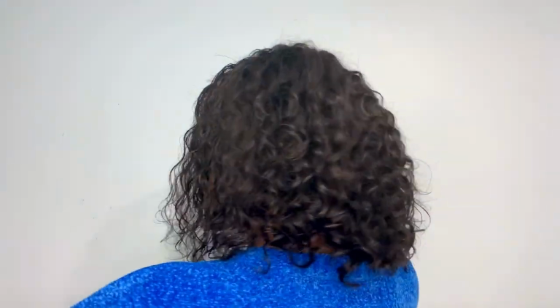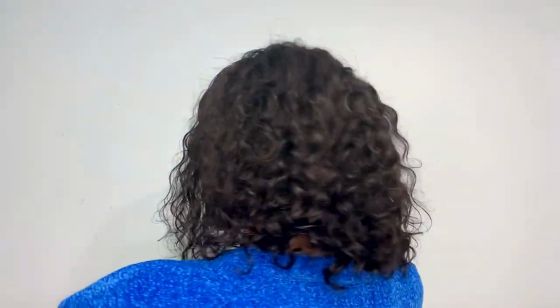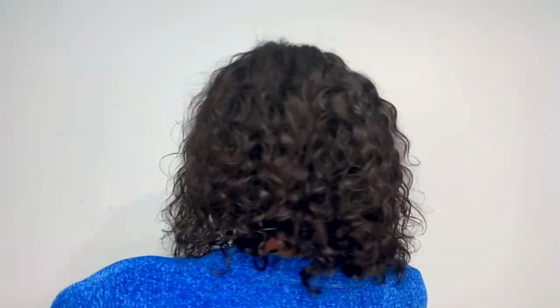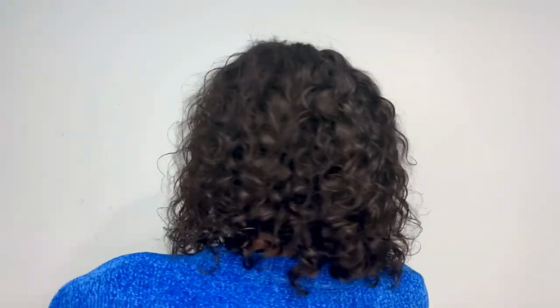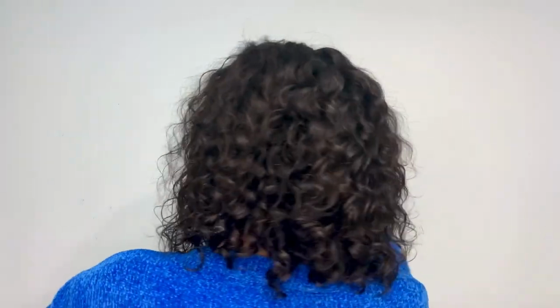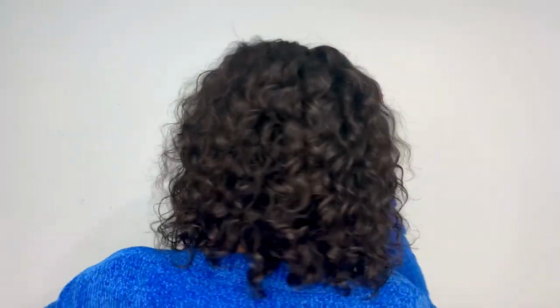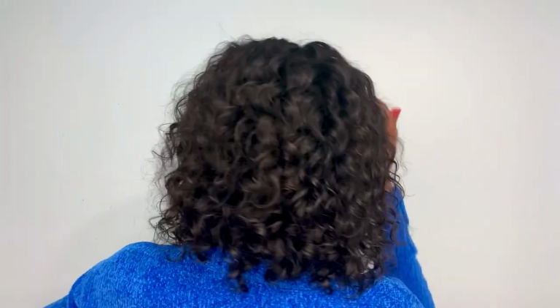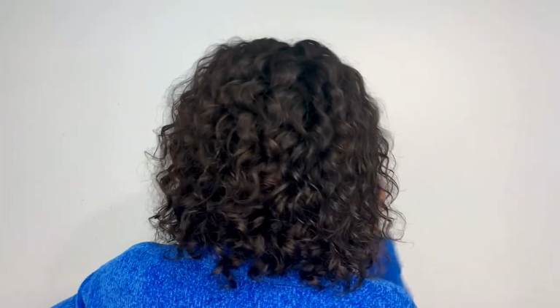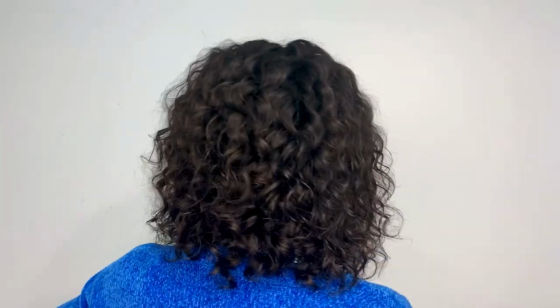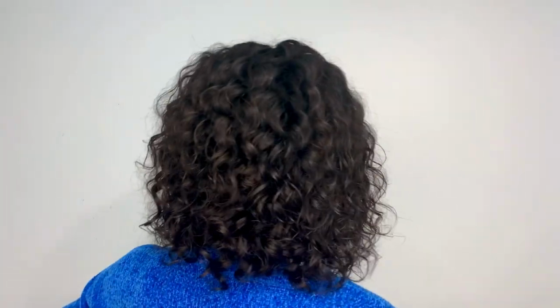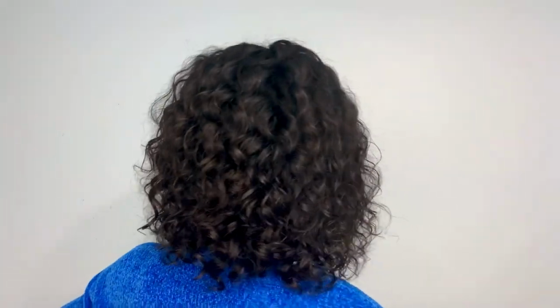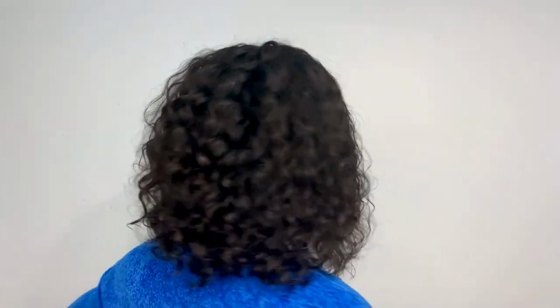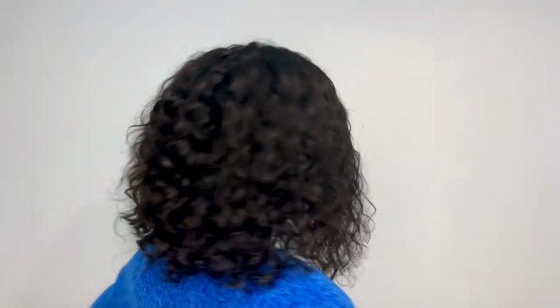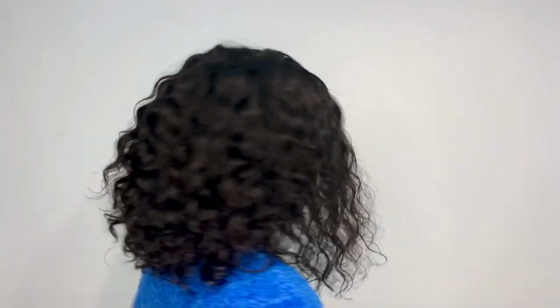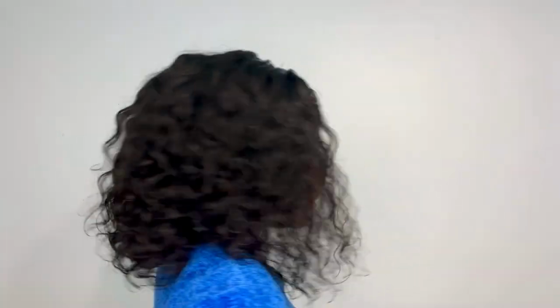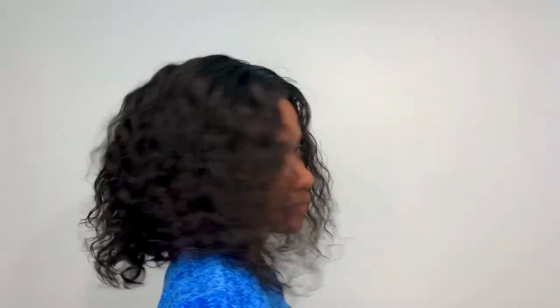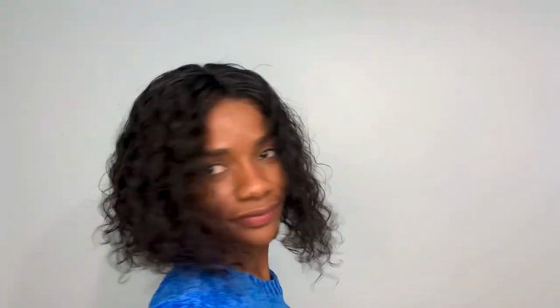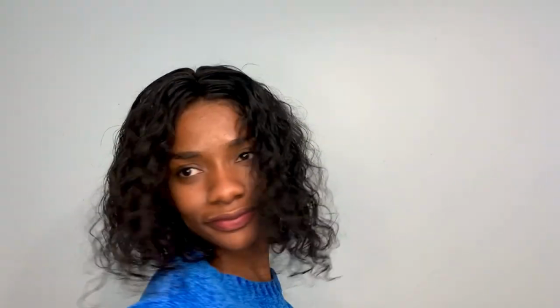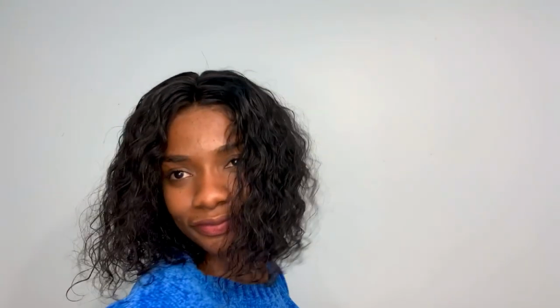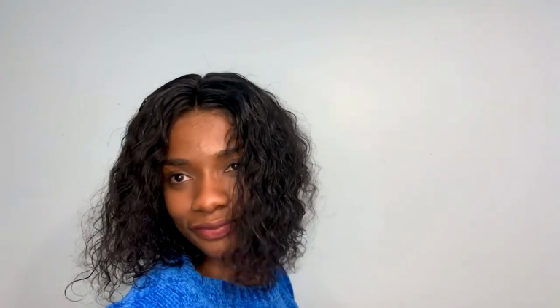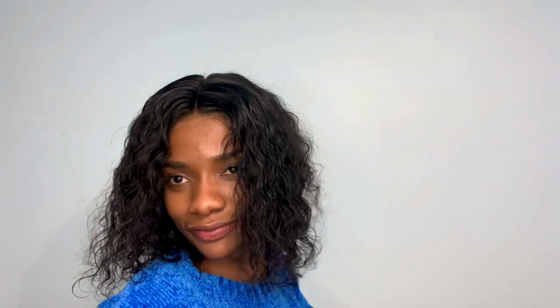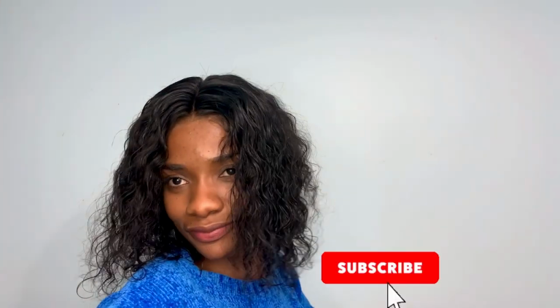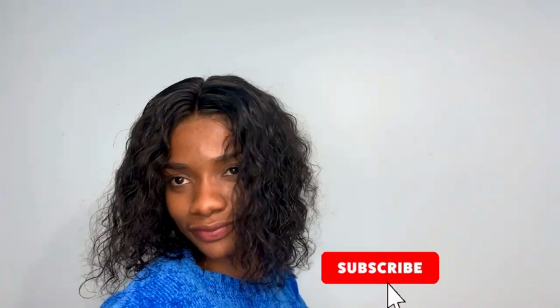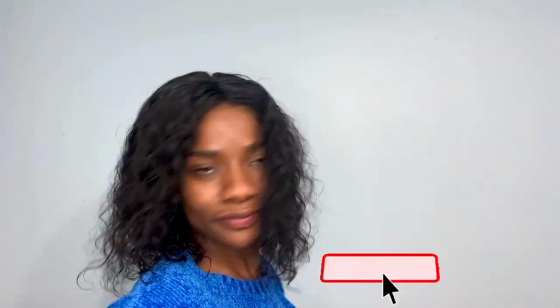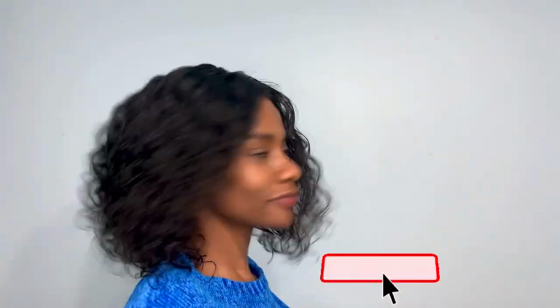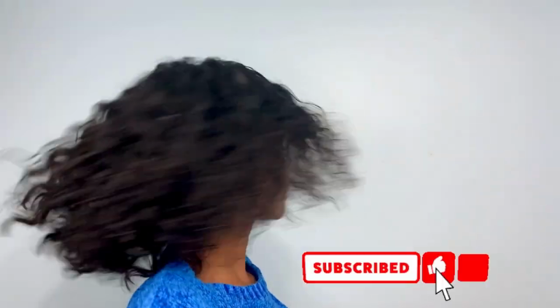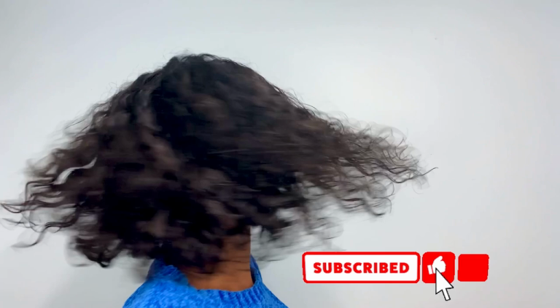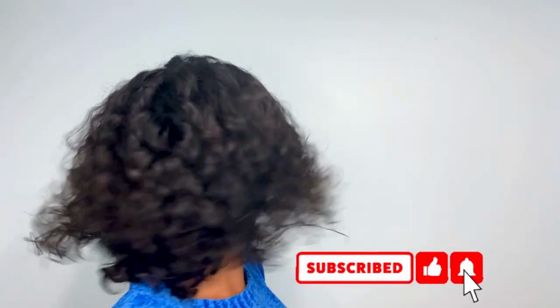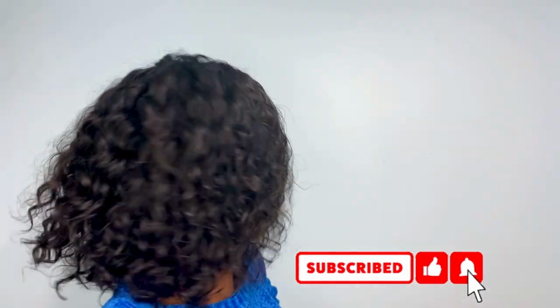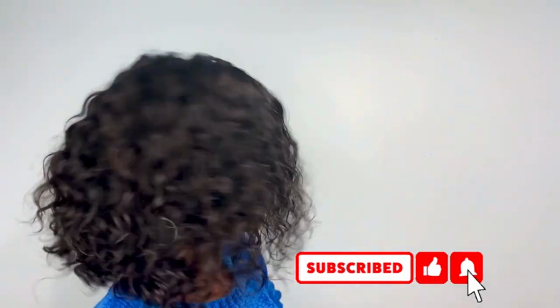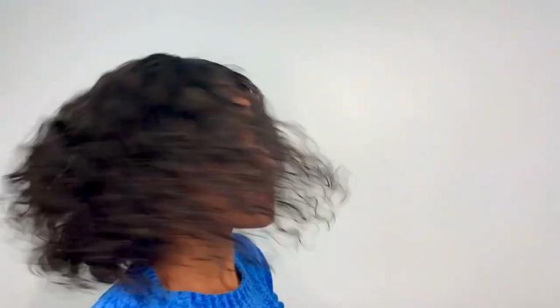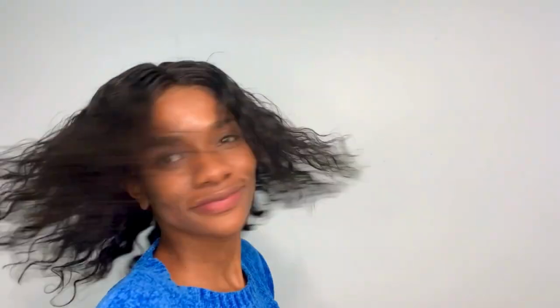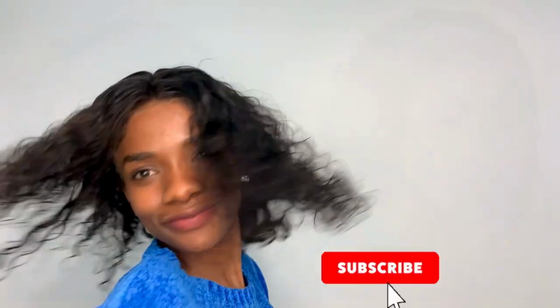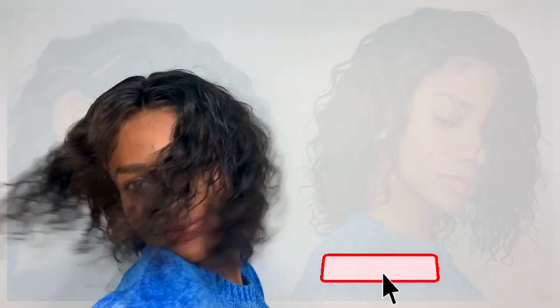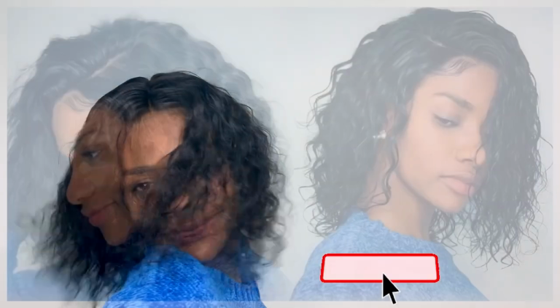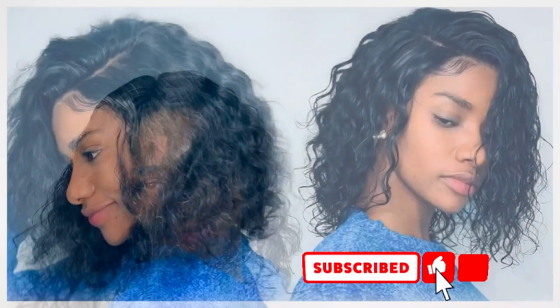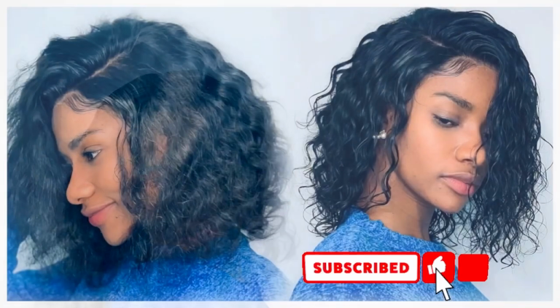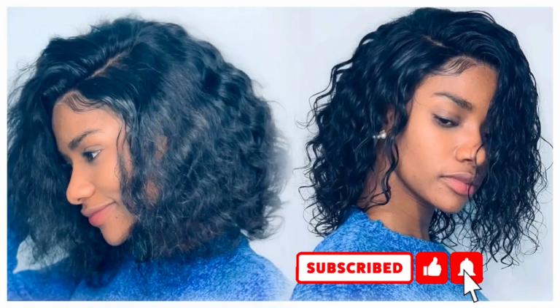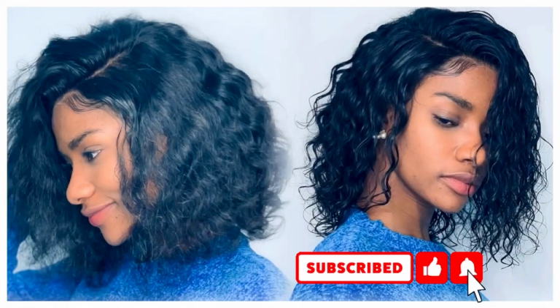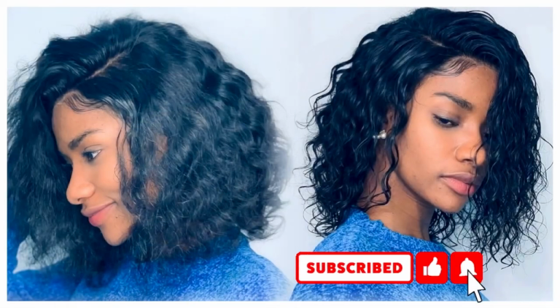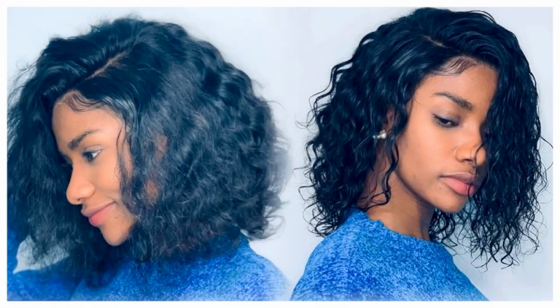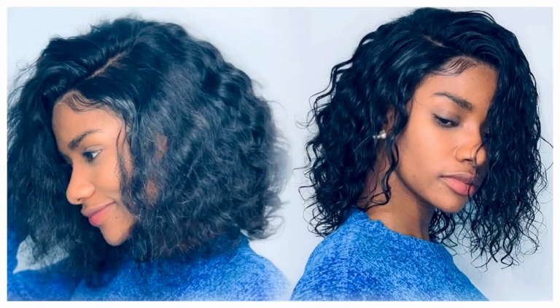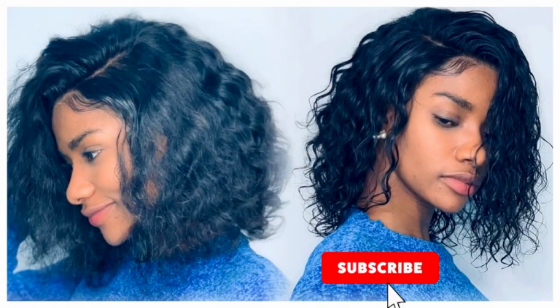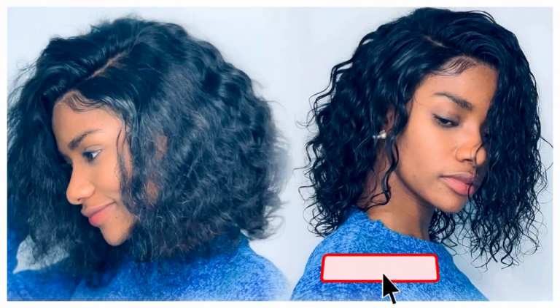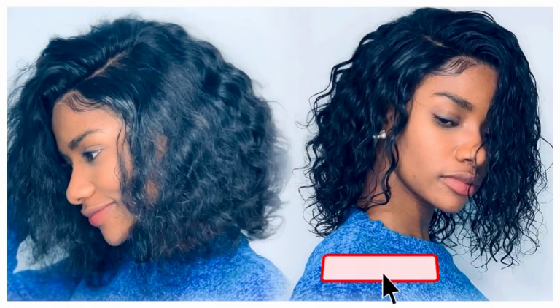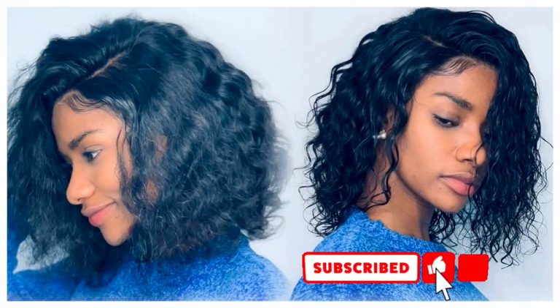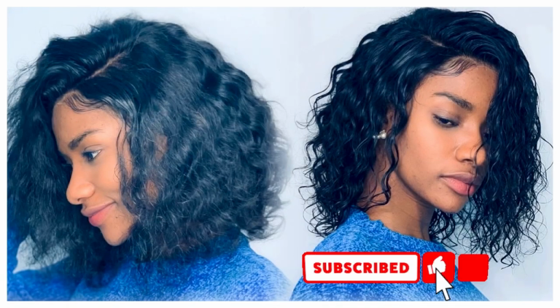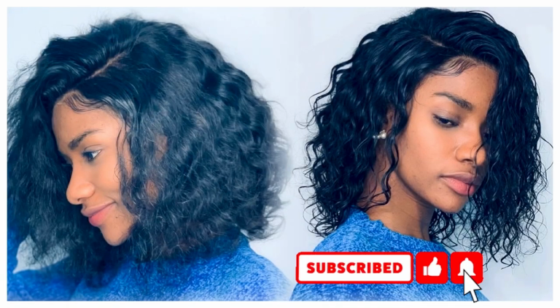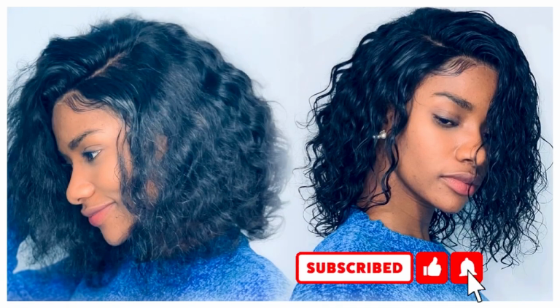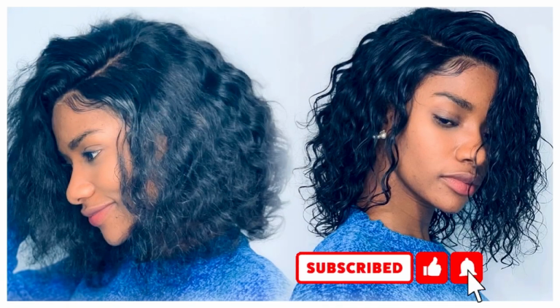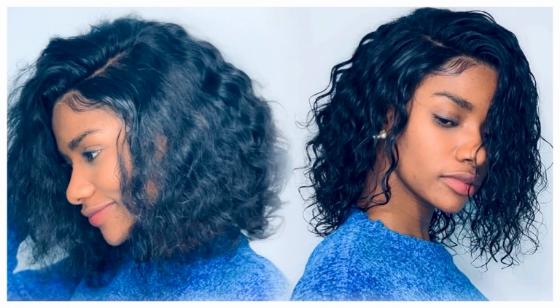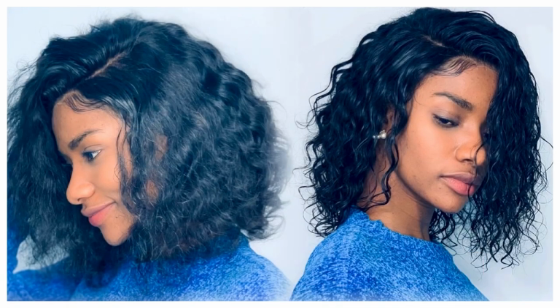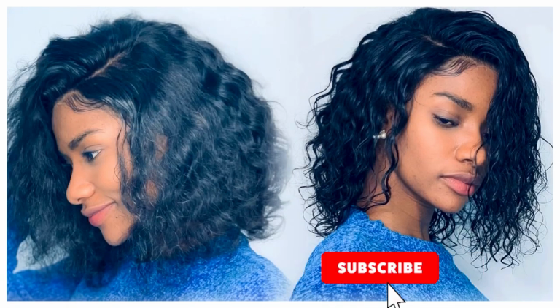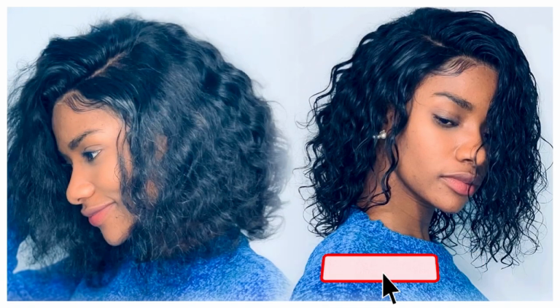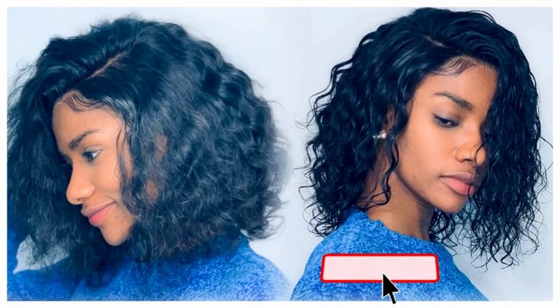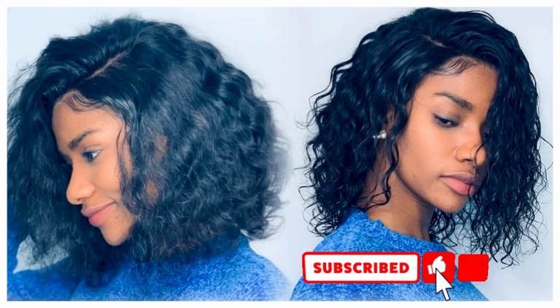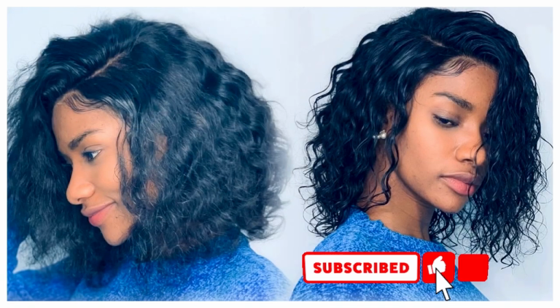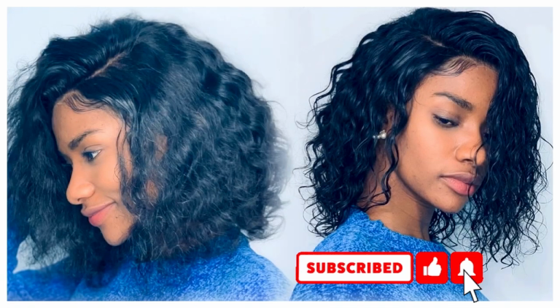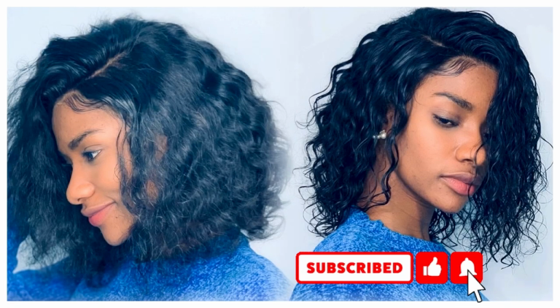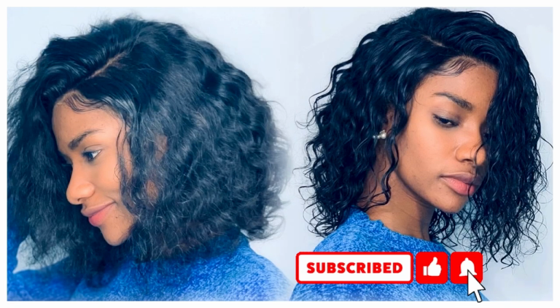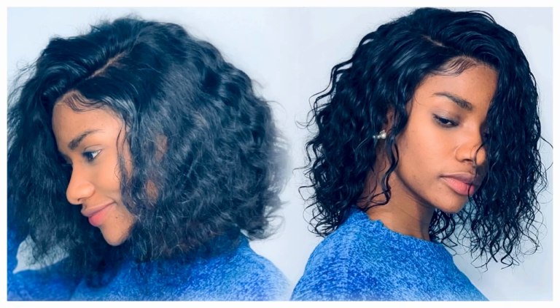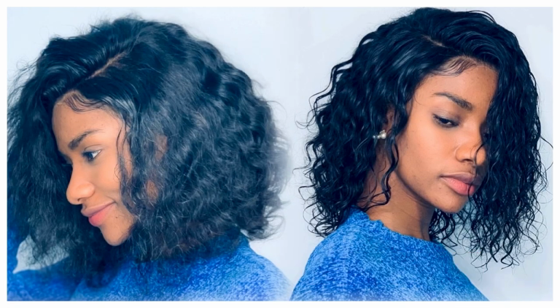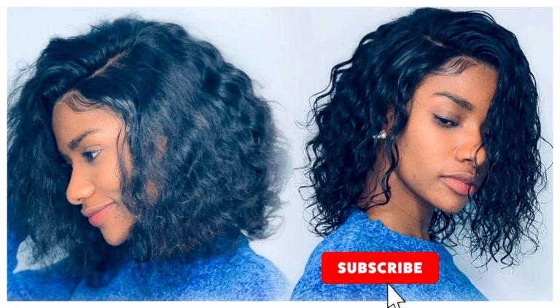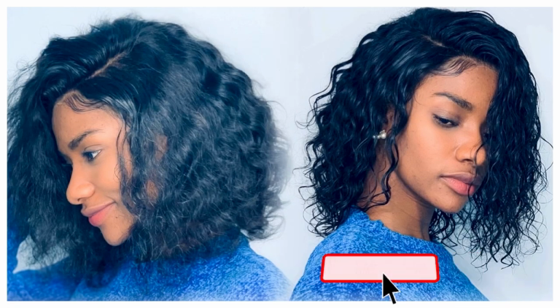Thanks guys for watching my video, see you in the next one. Ciao!